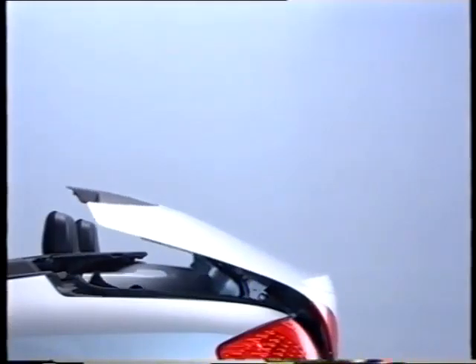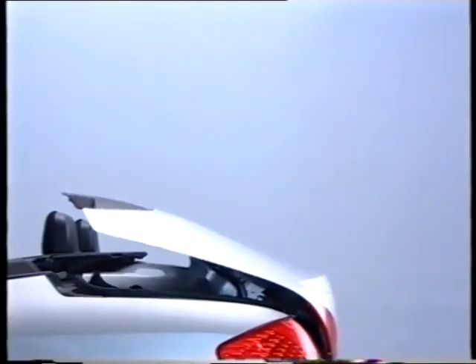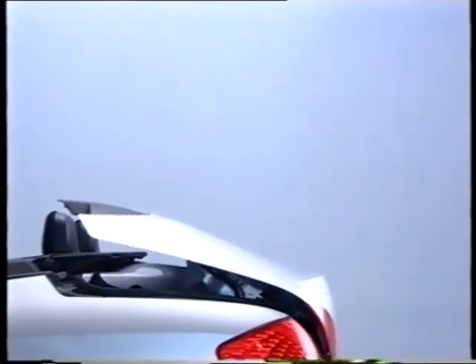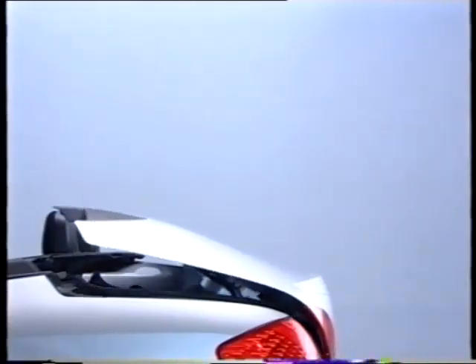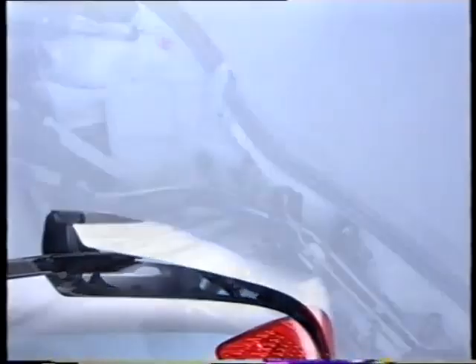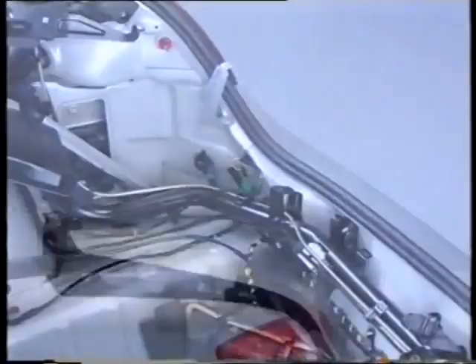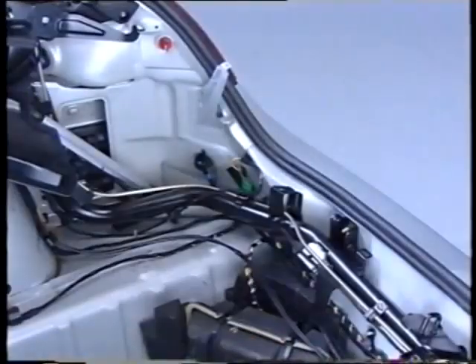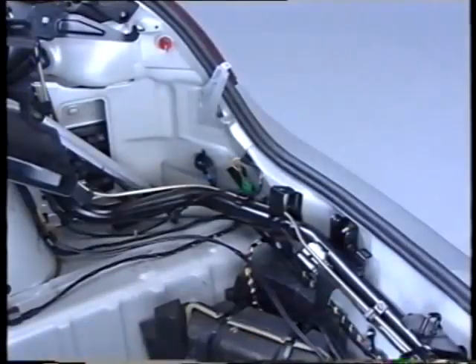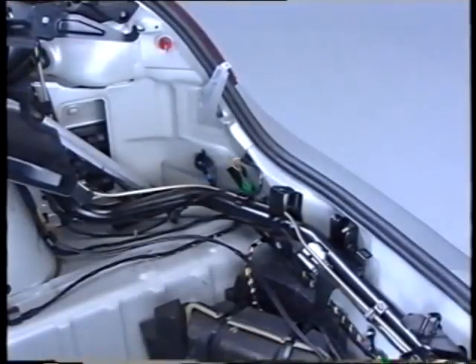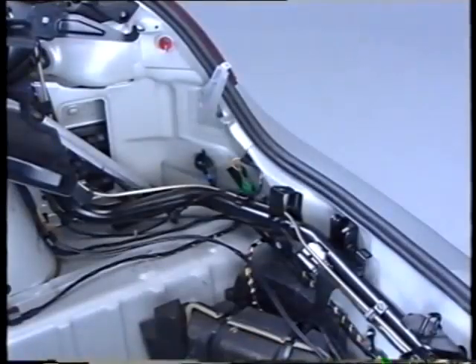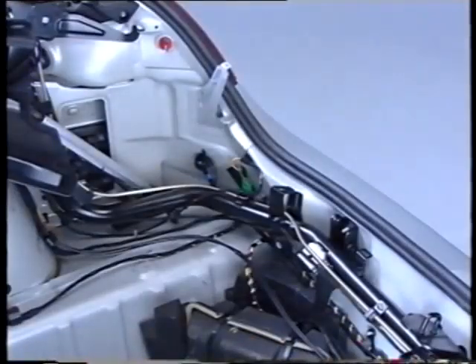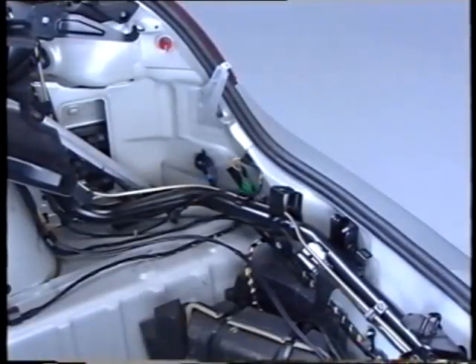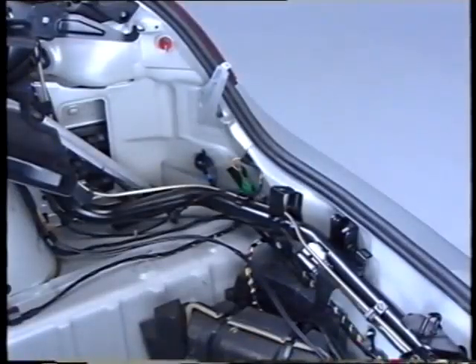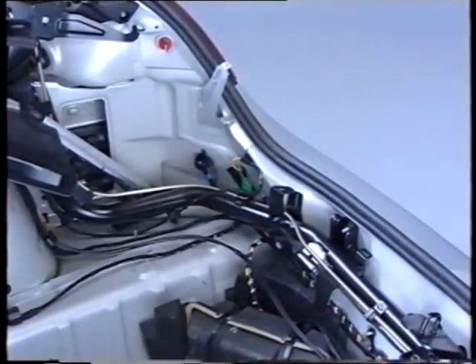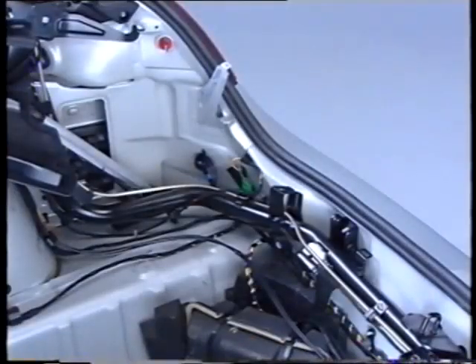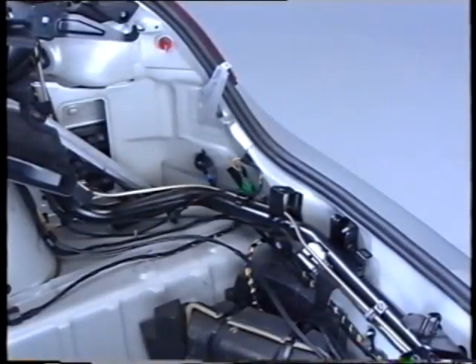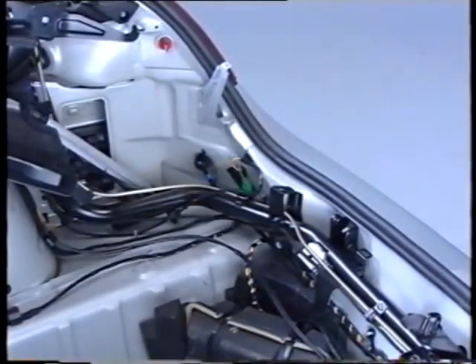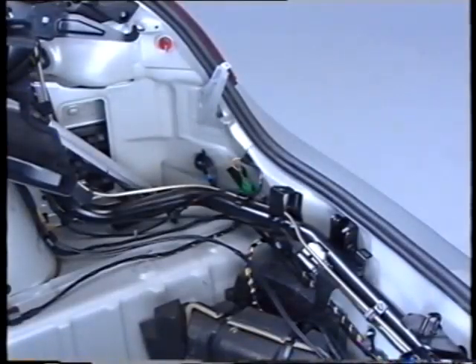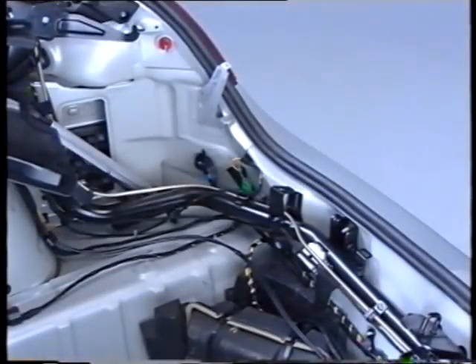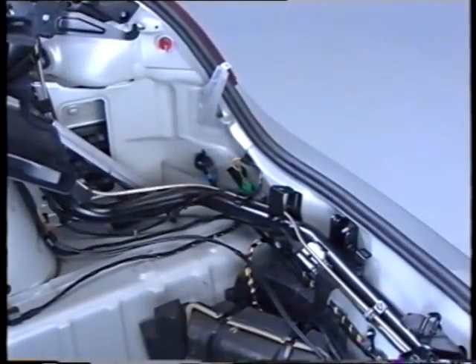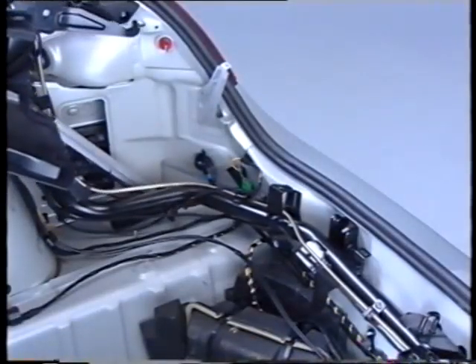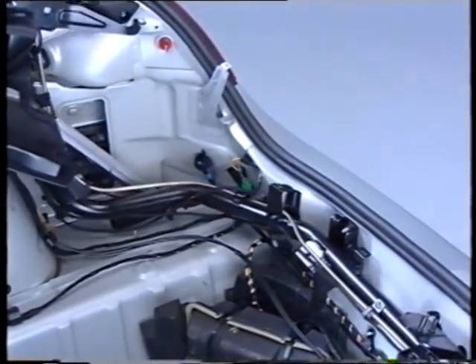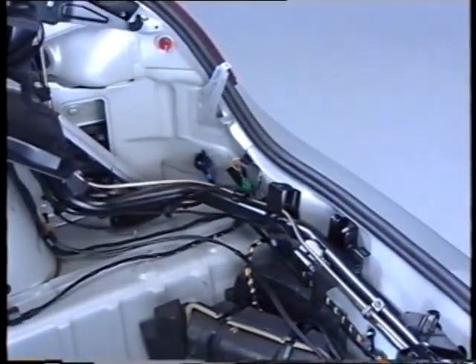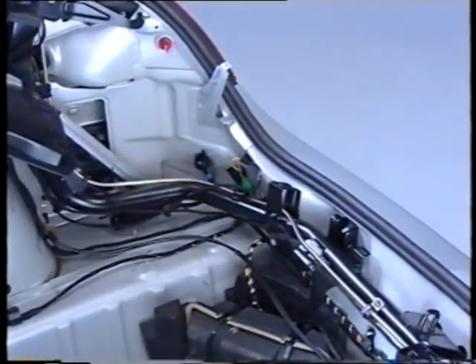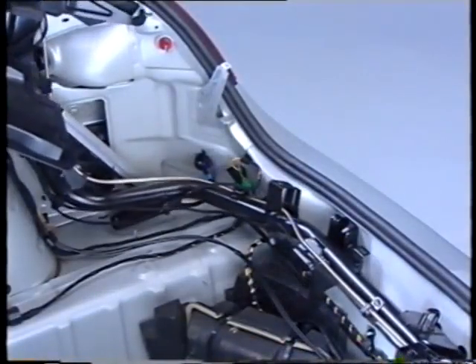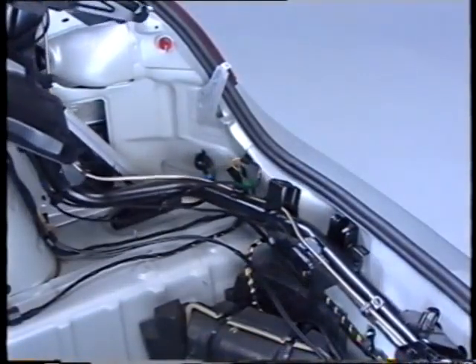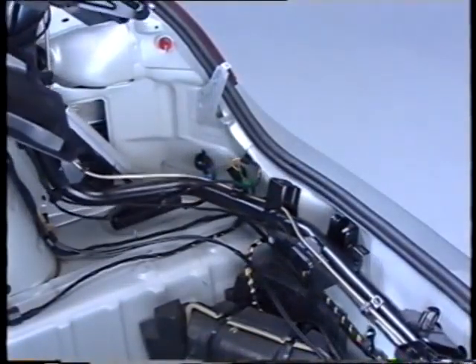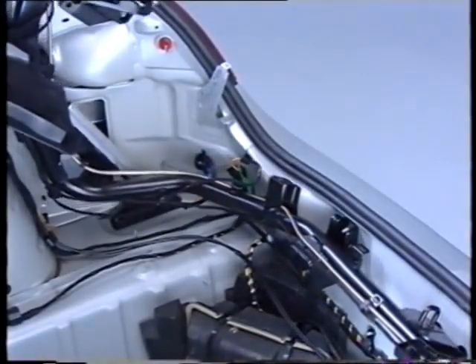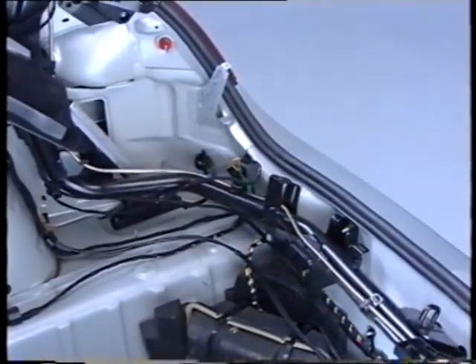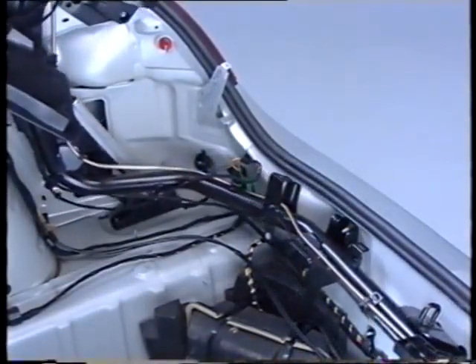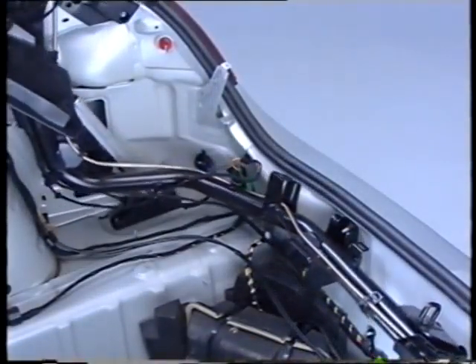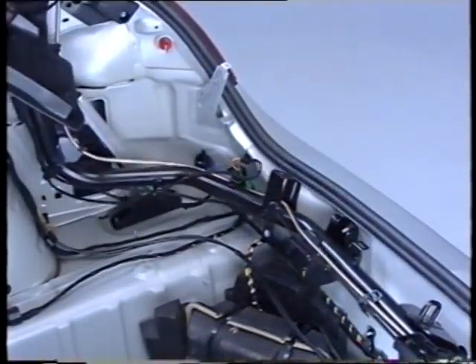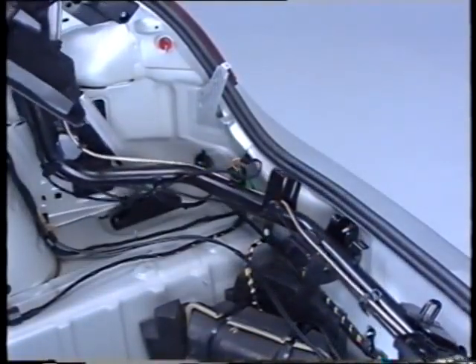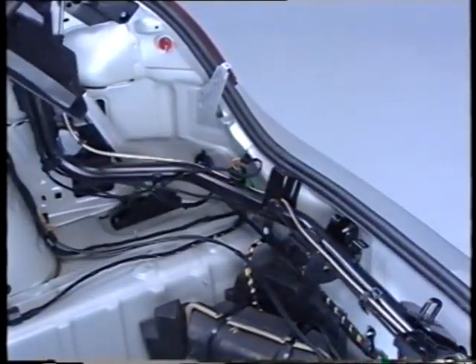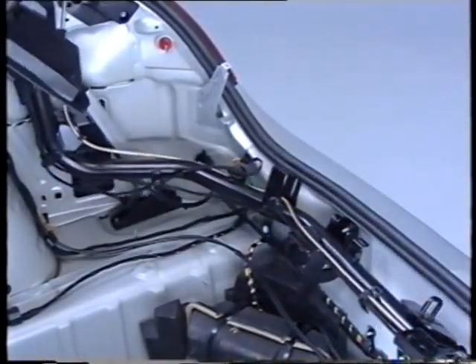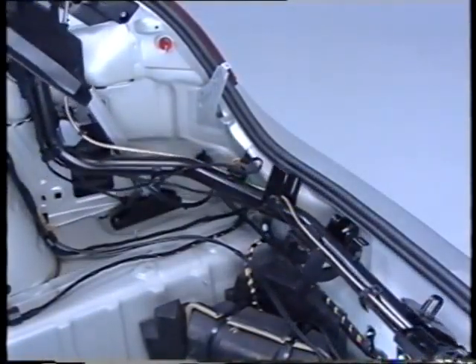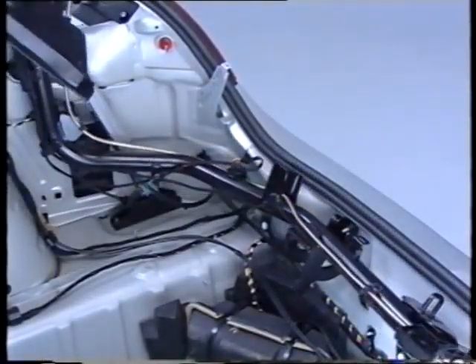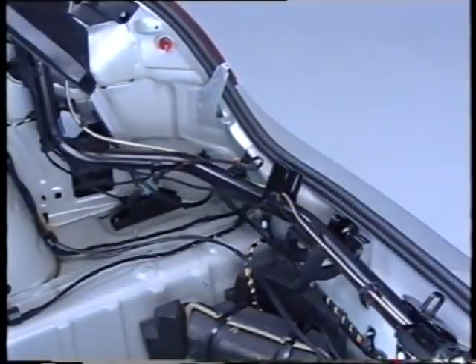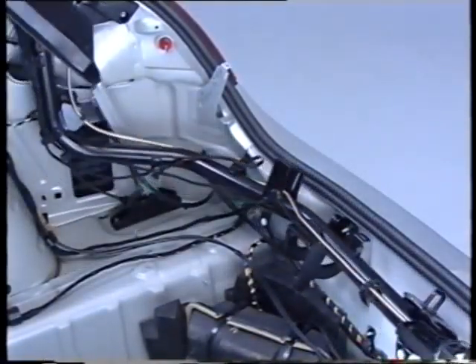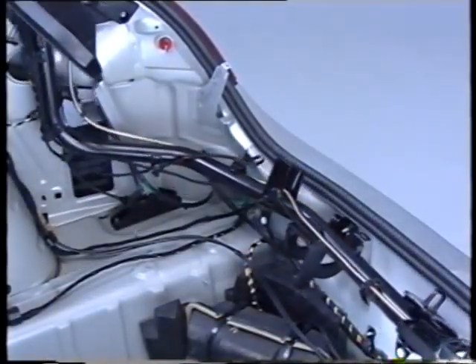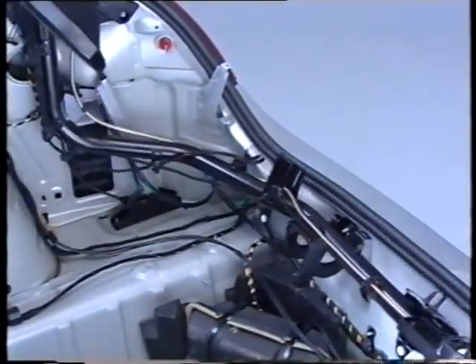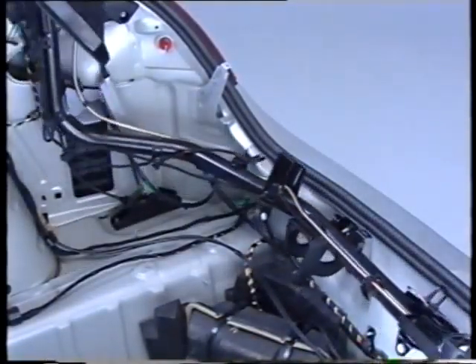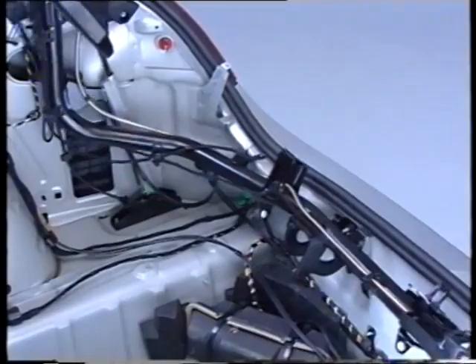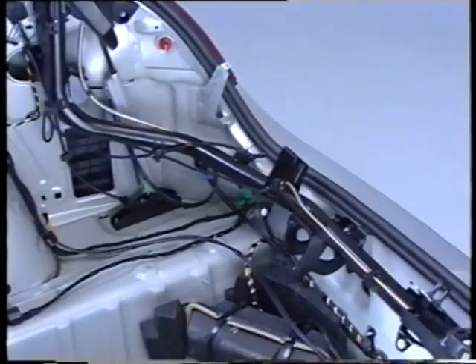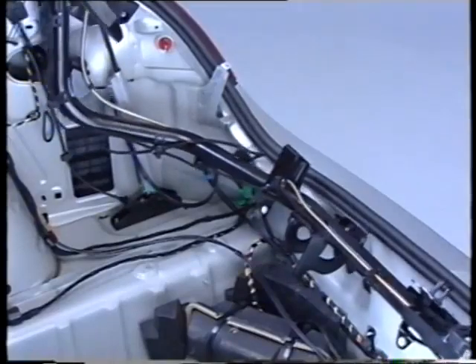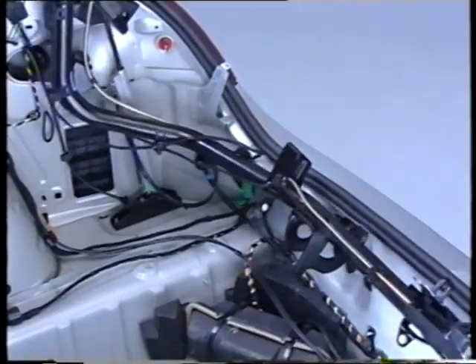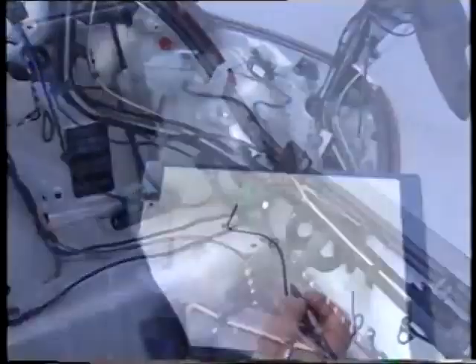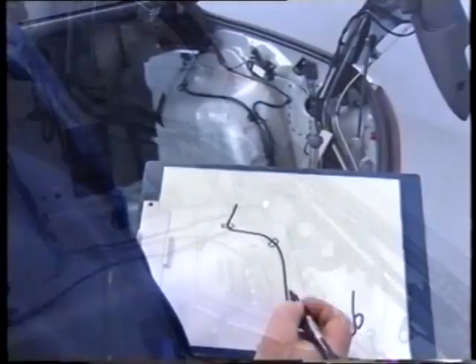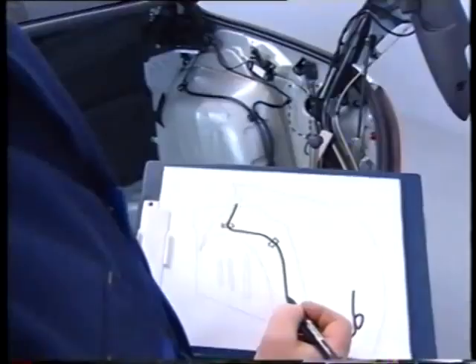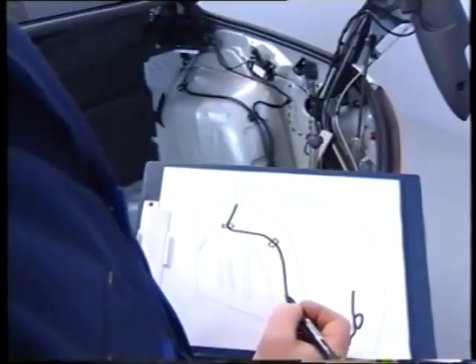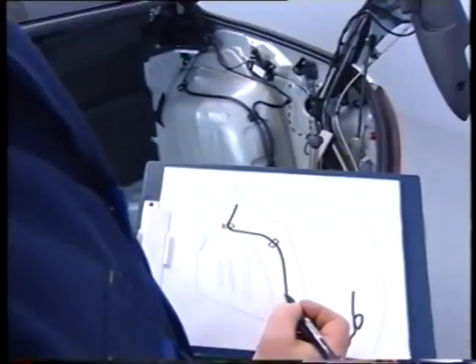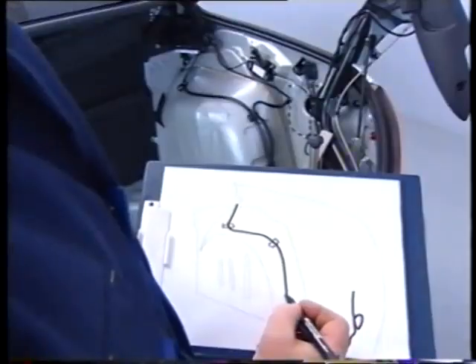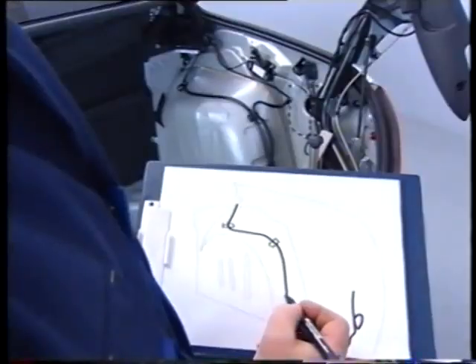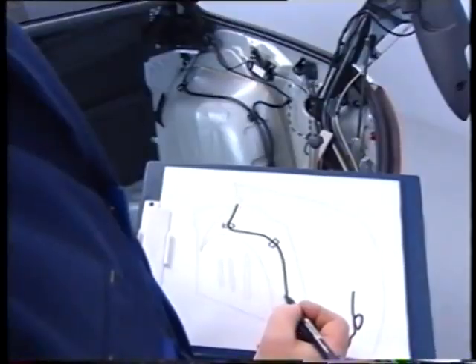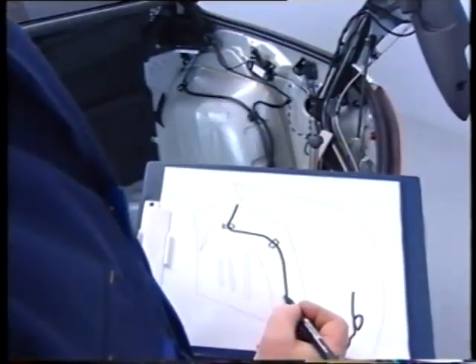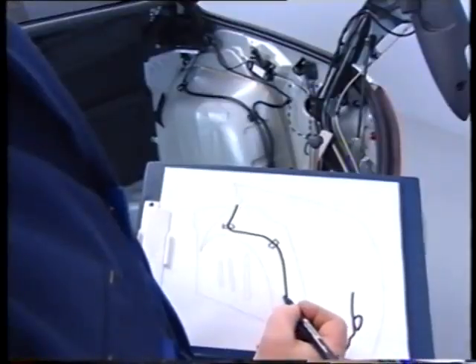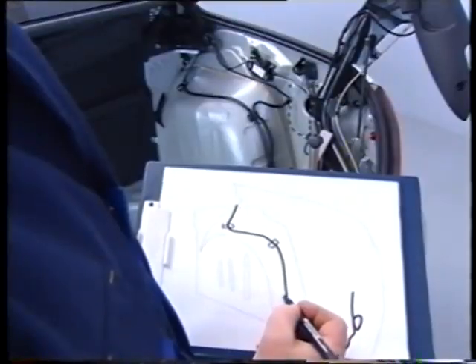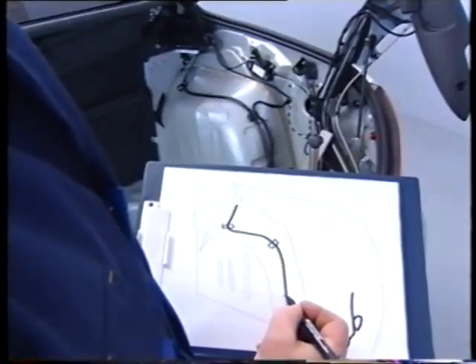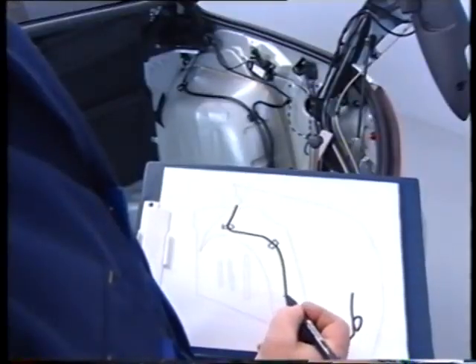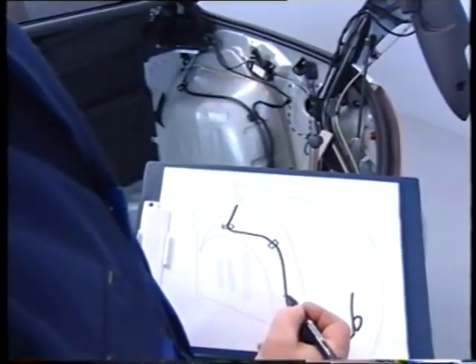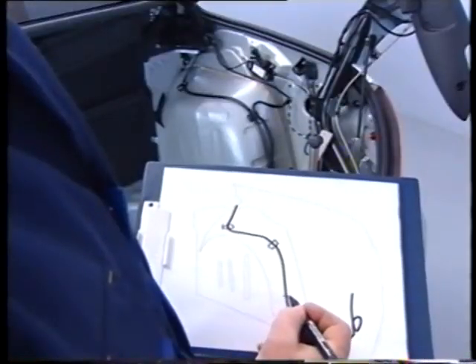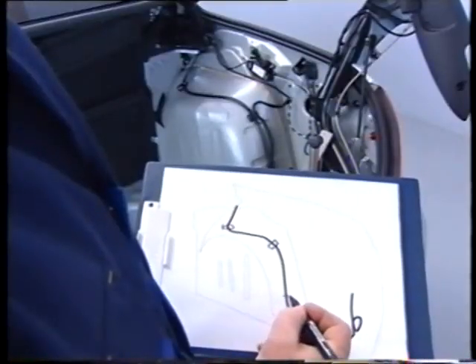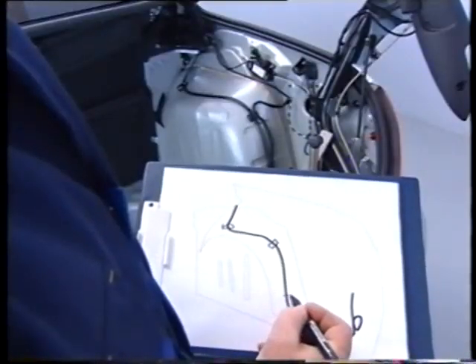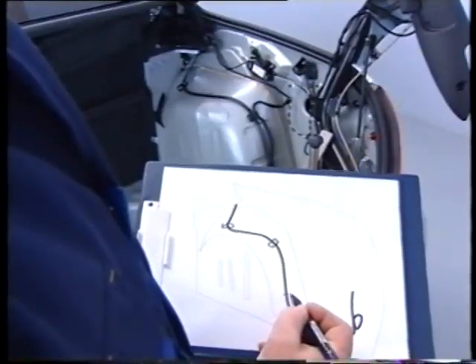It is also essential before removal to accurately identify the routing of the piping, harnesses and cables.